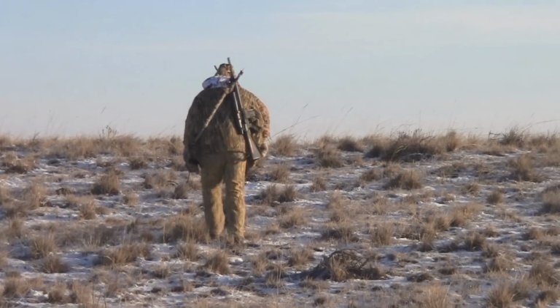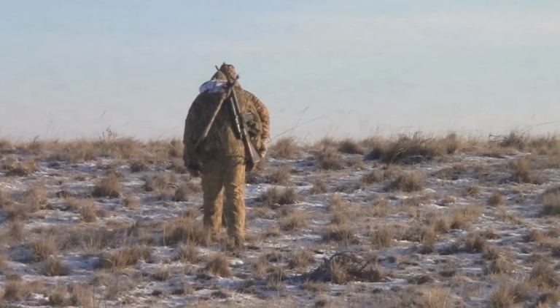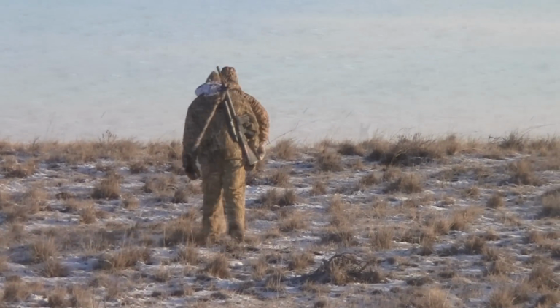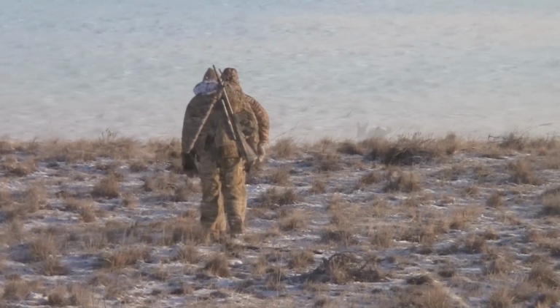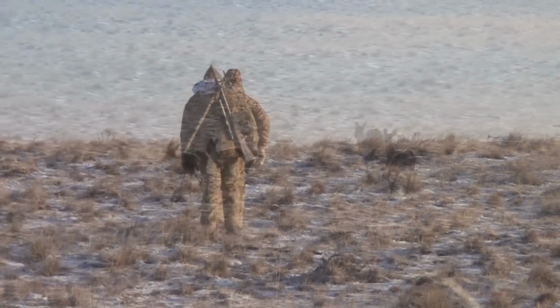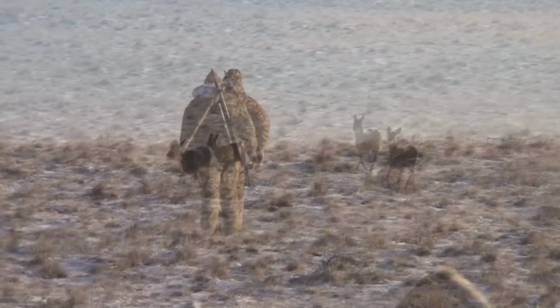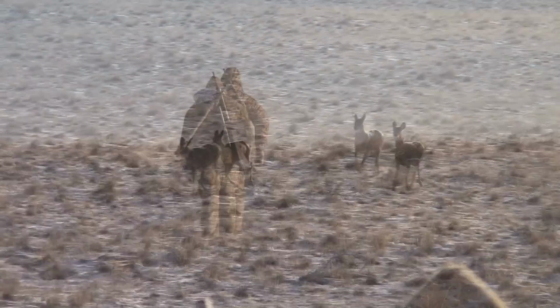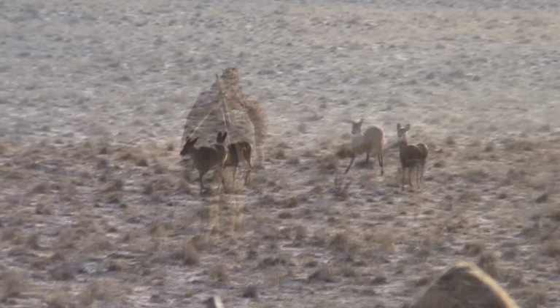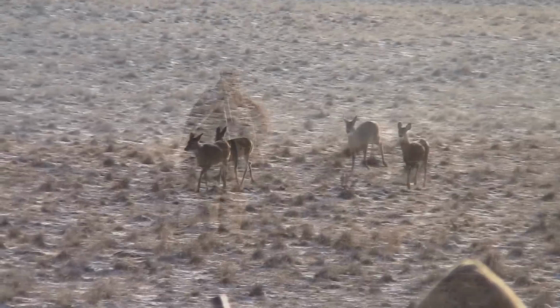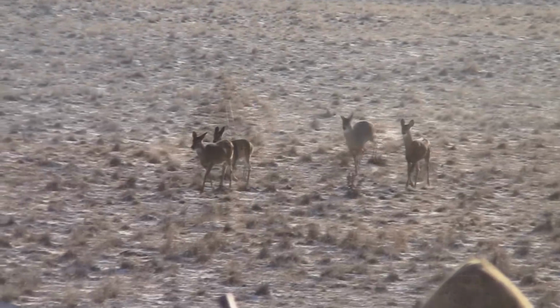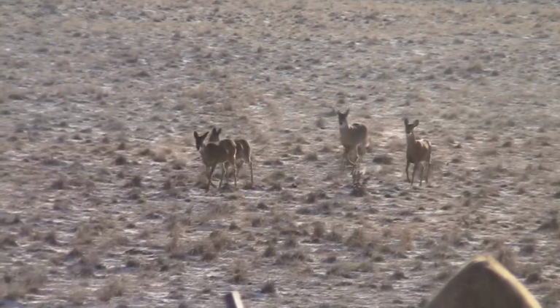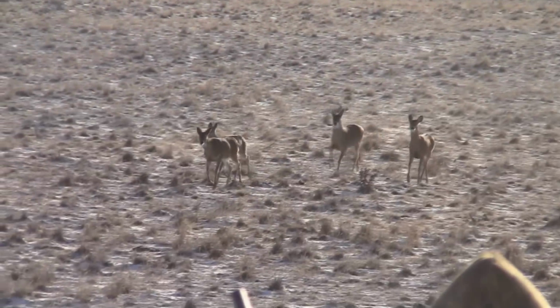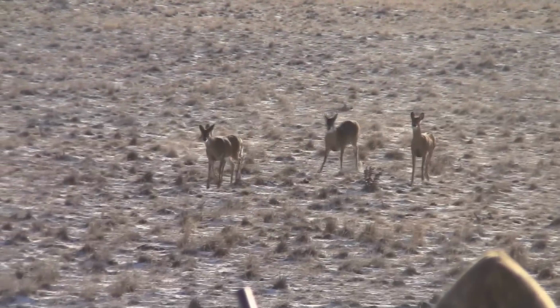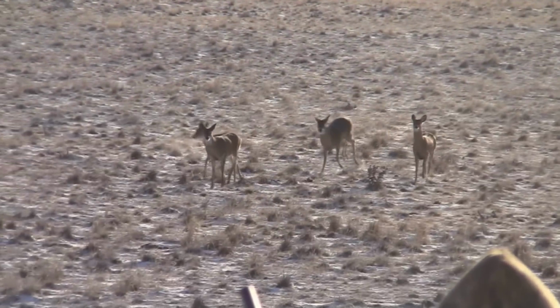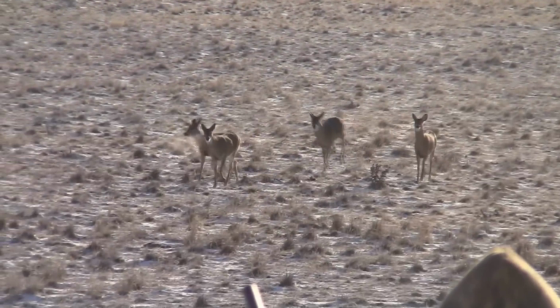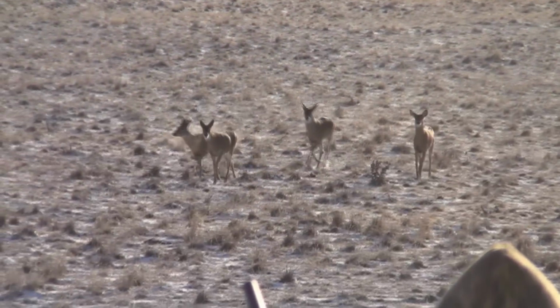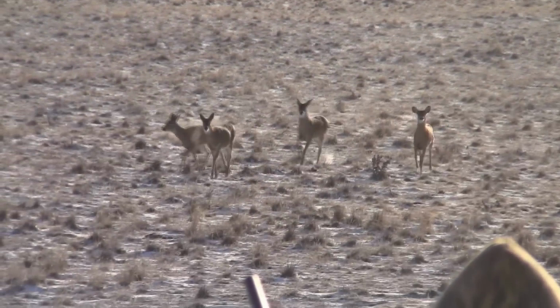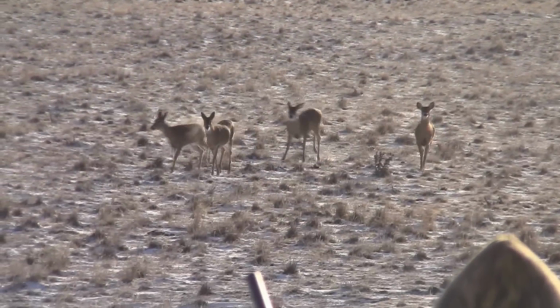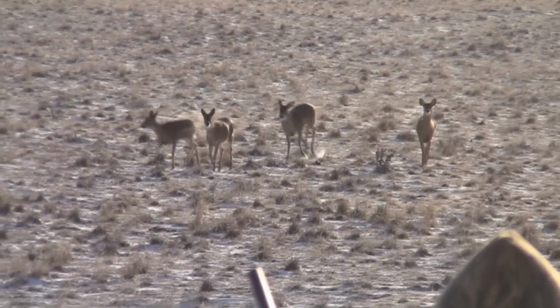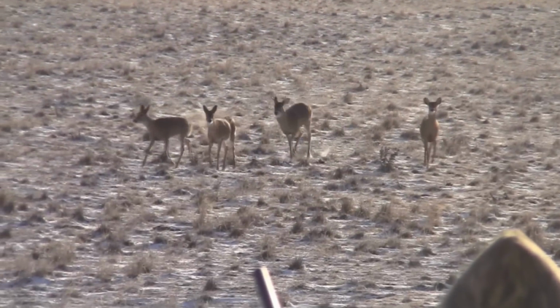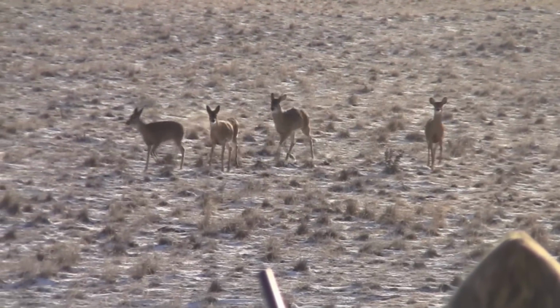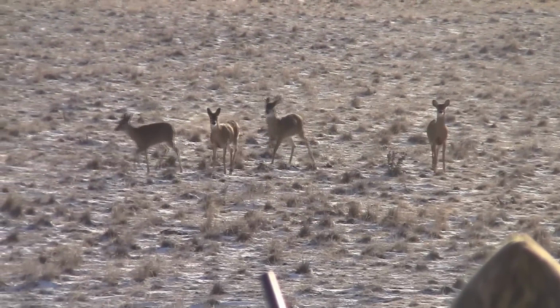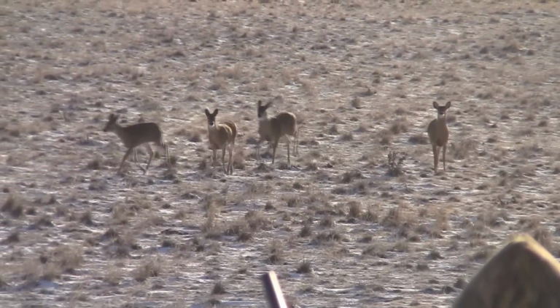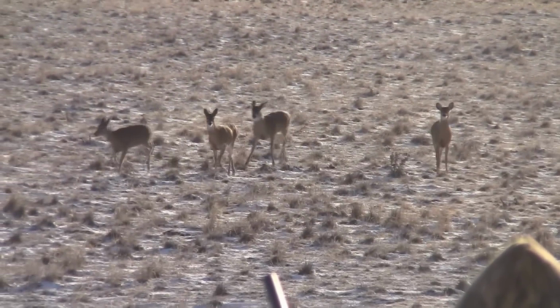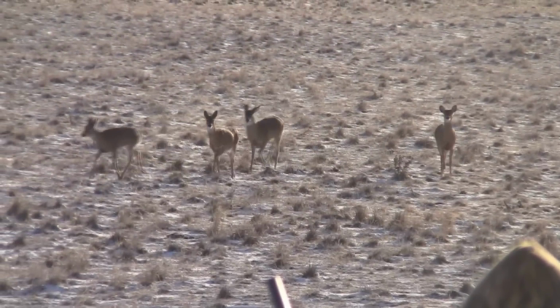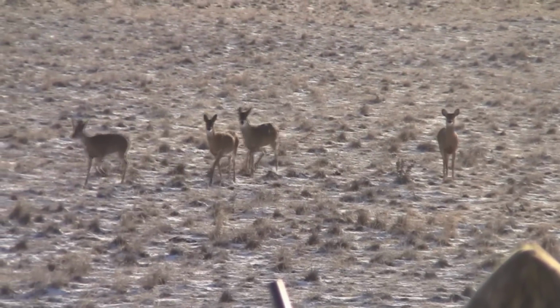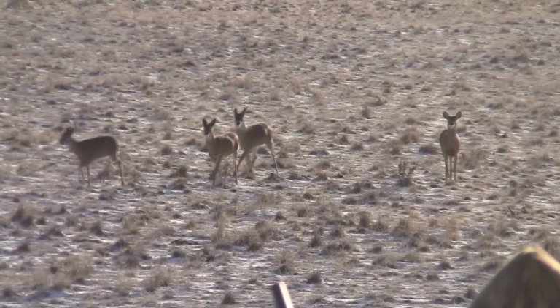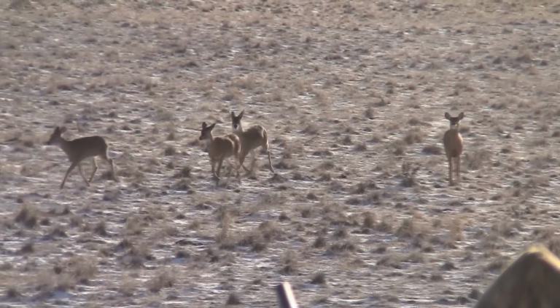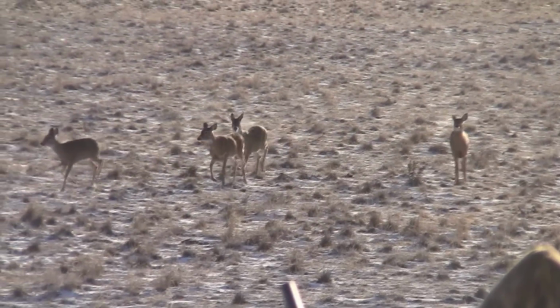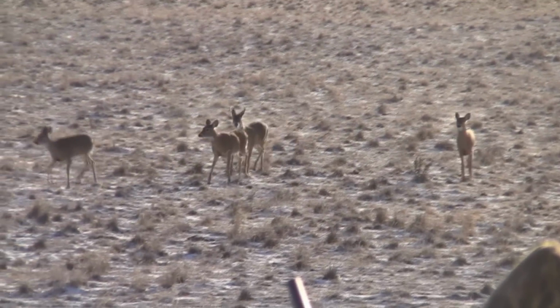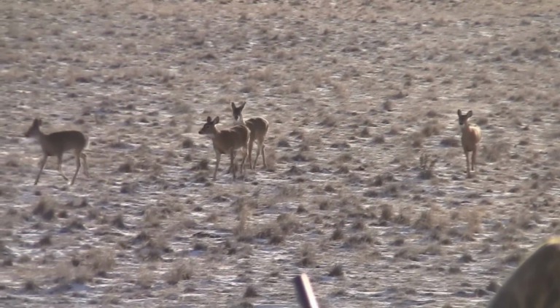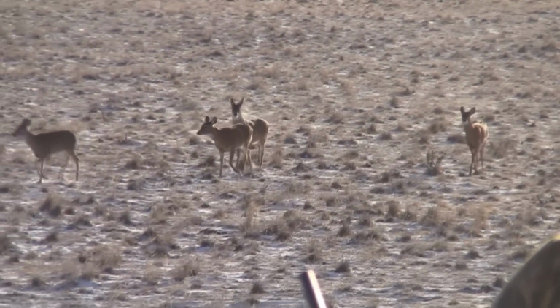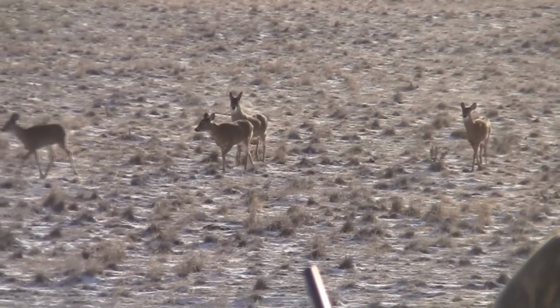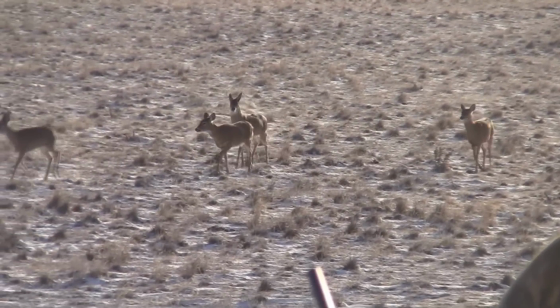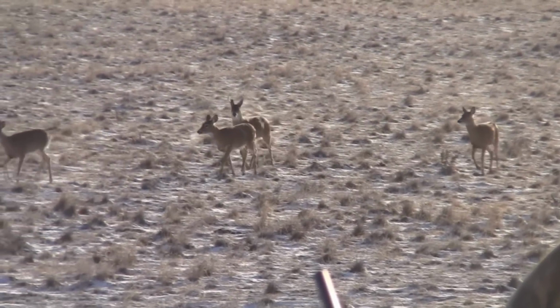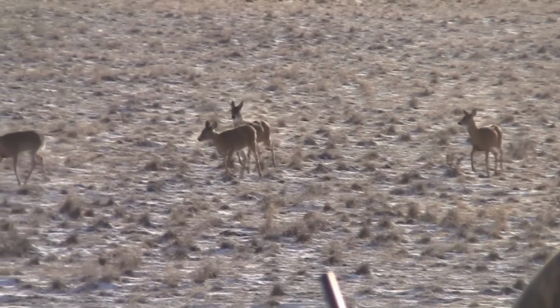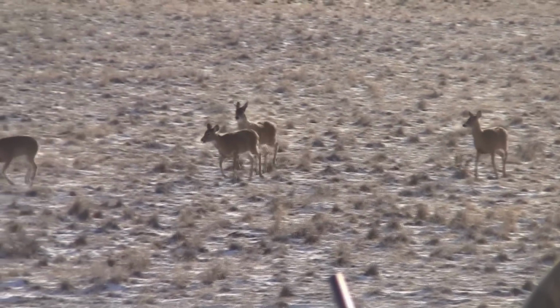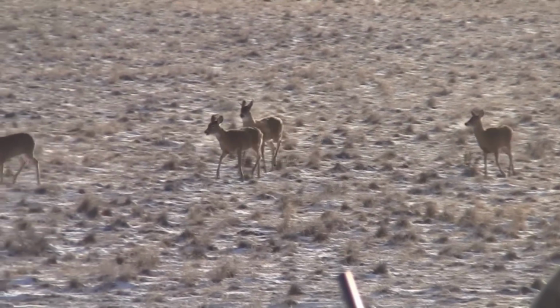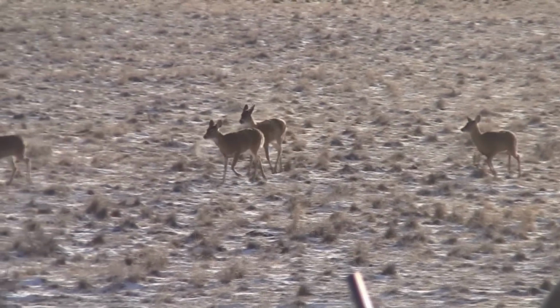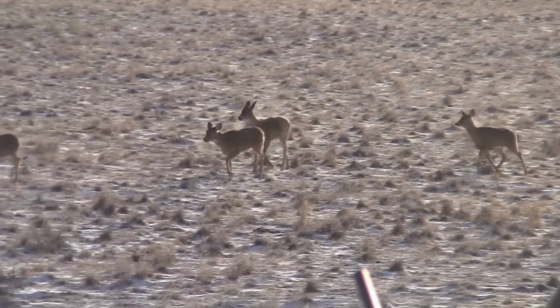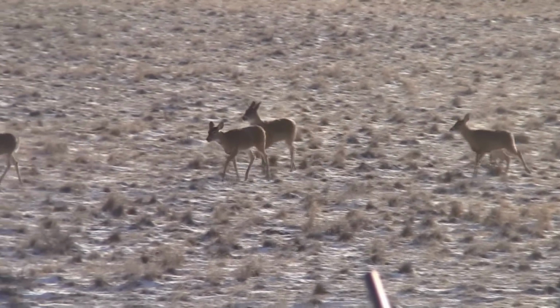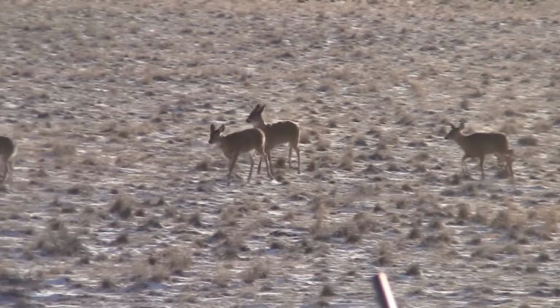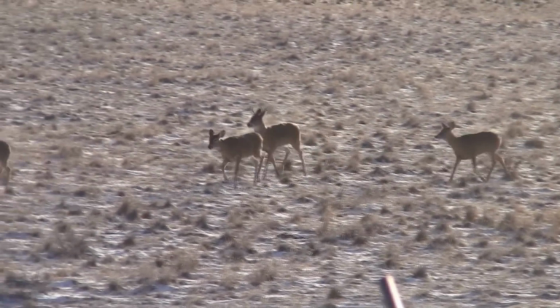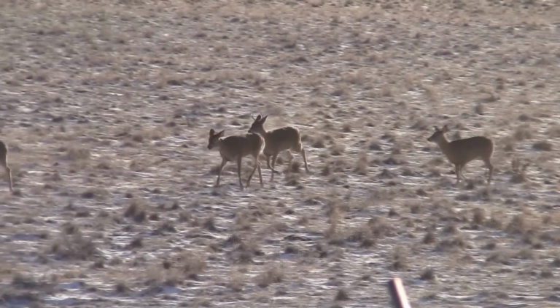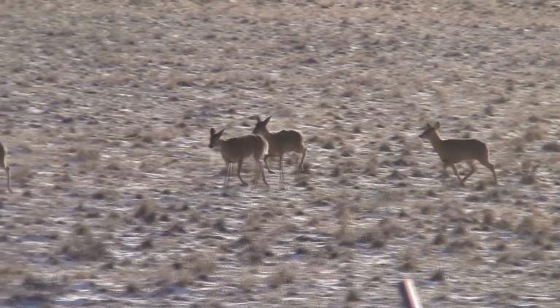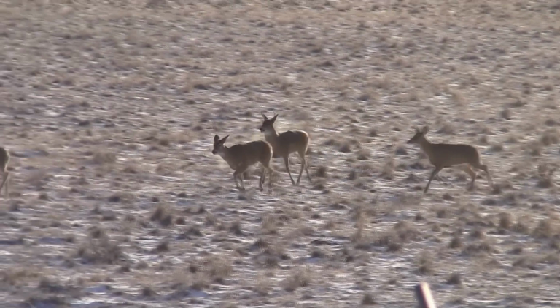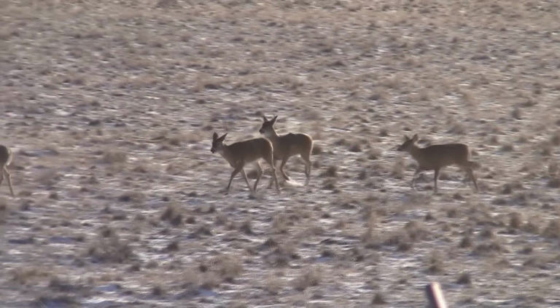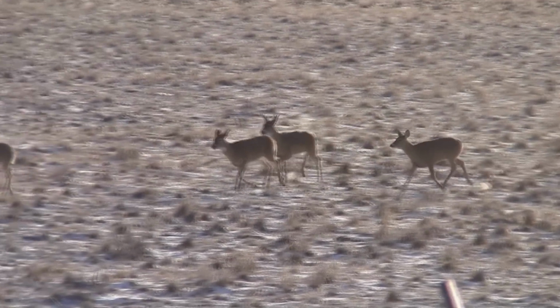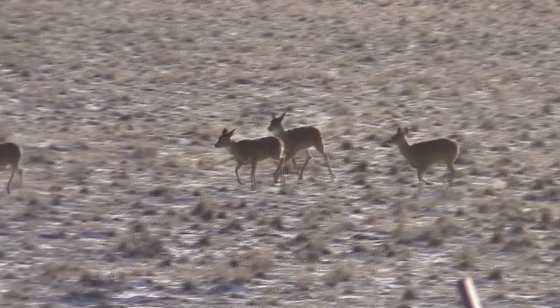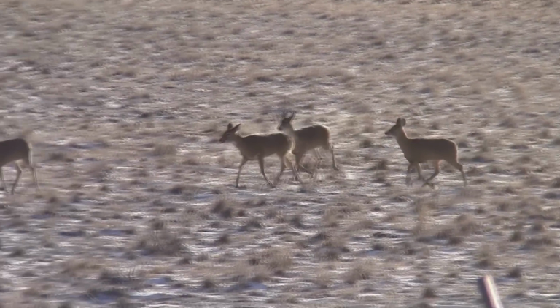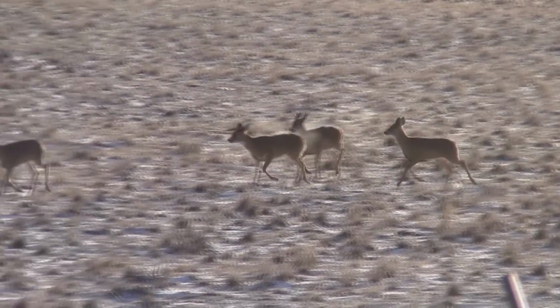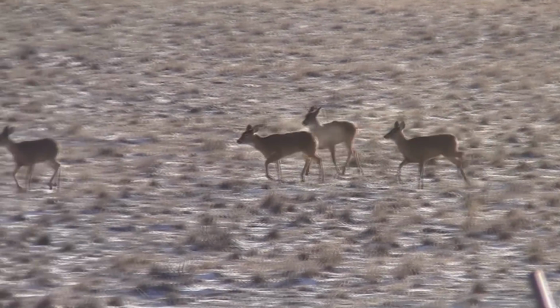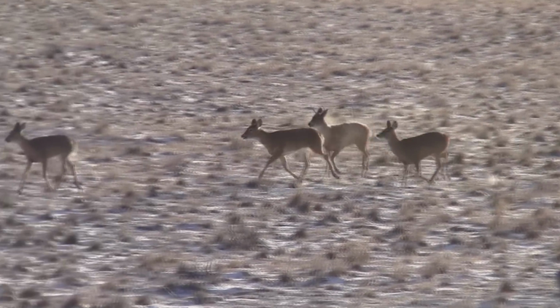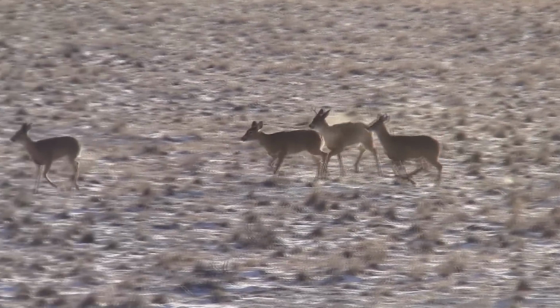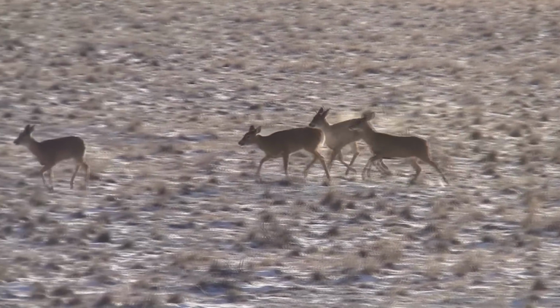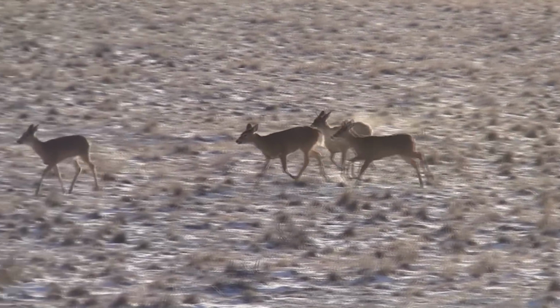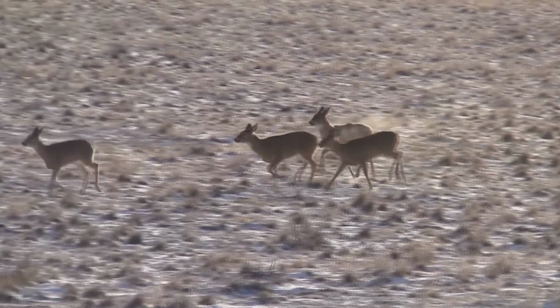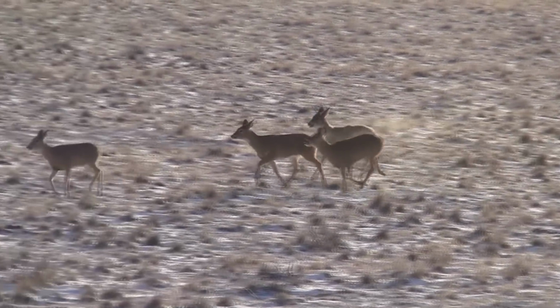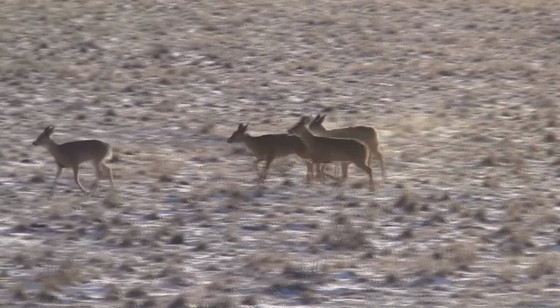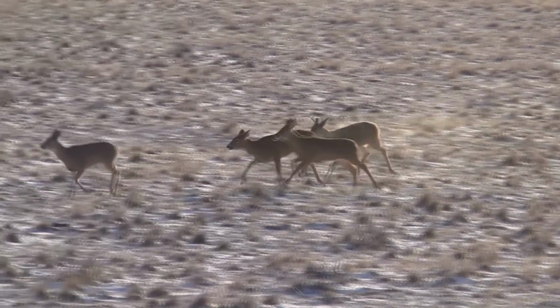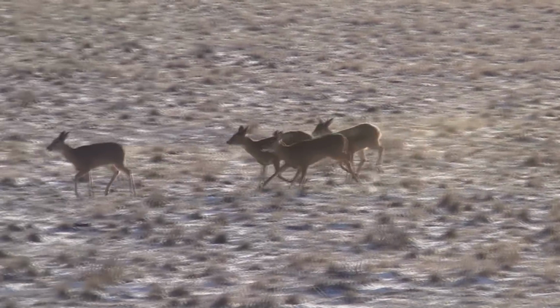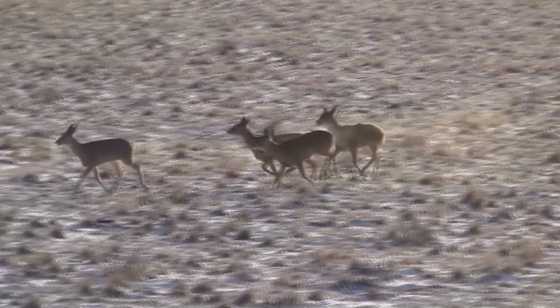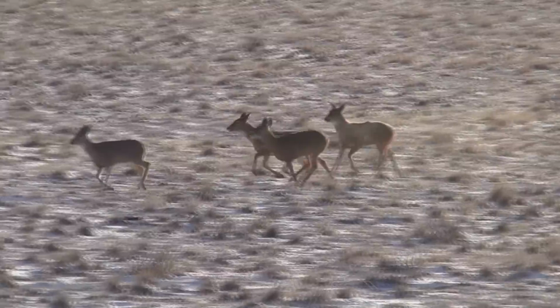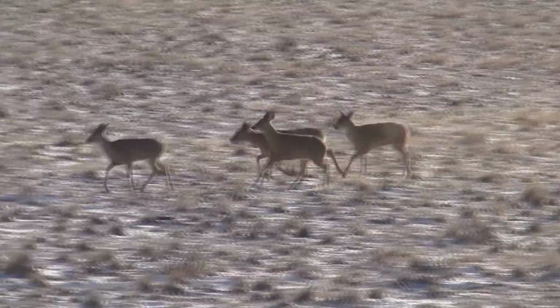Our first call stand of the morning didn't produce any coyotes, but it gave us a close-up of three young does and a young buck.